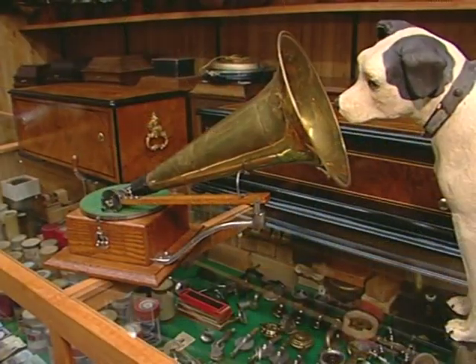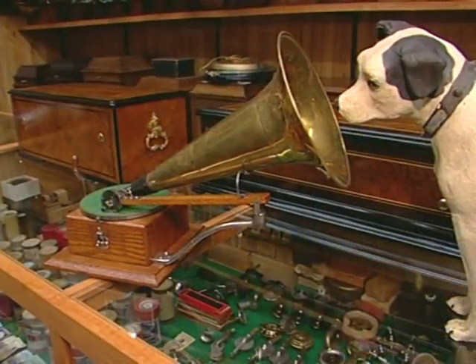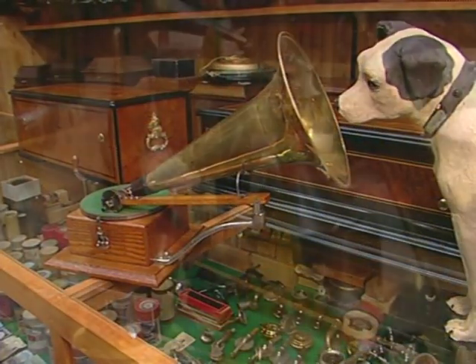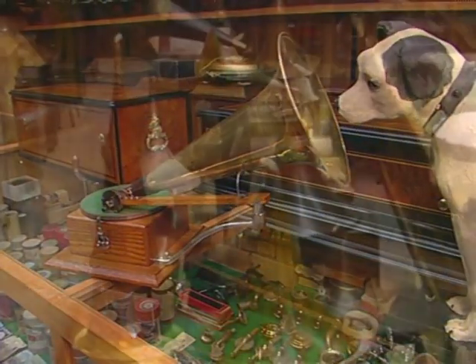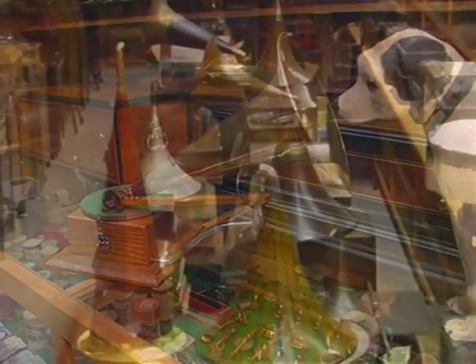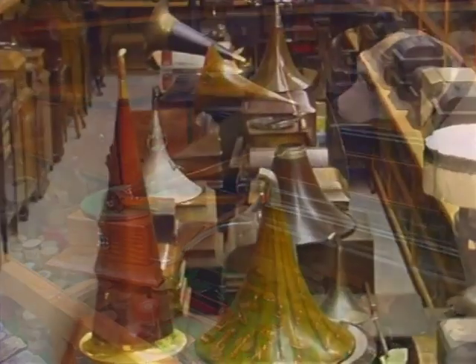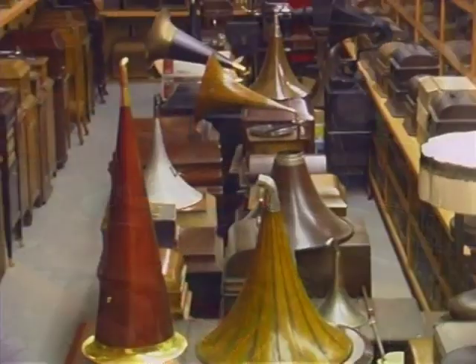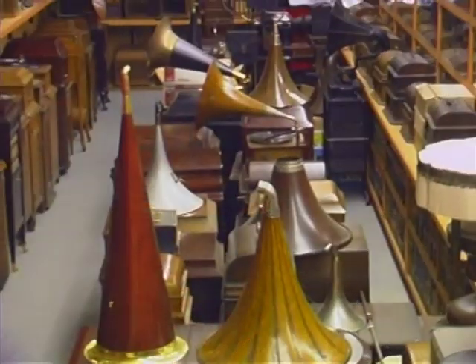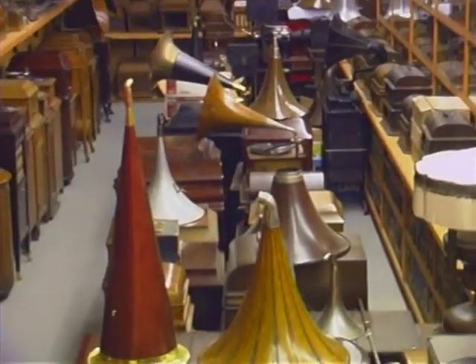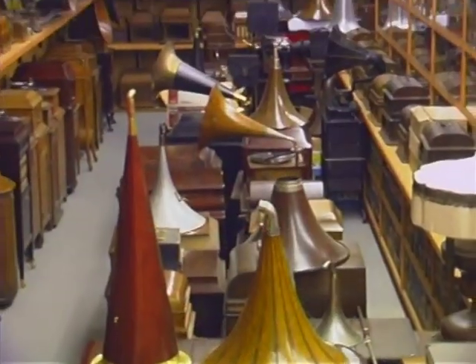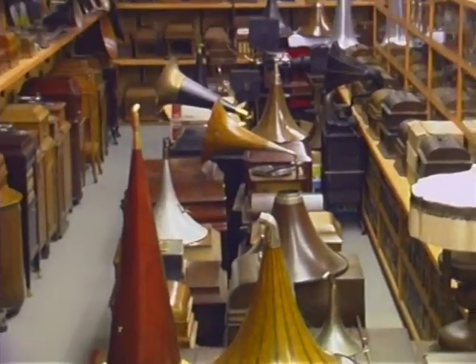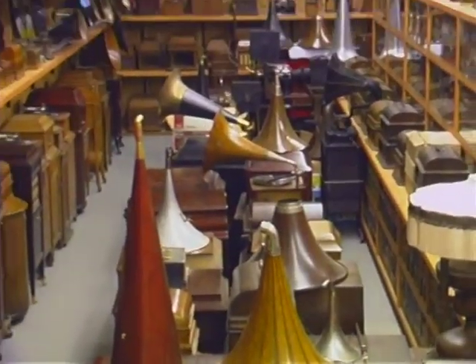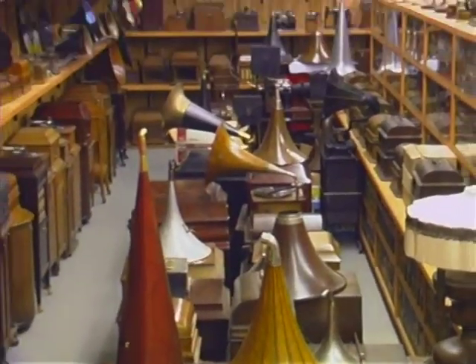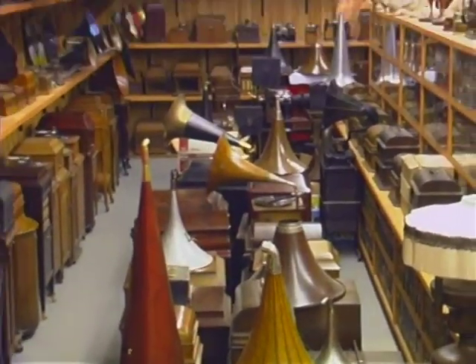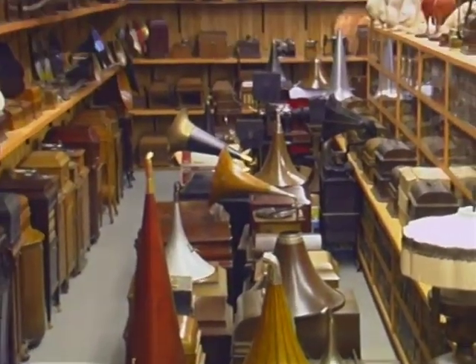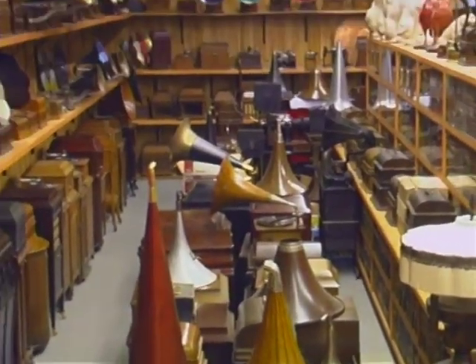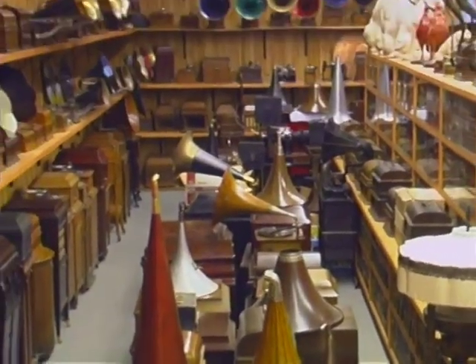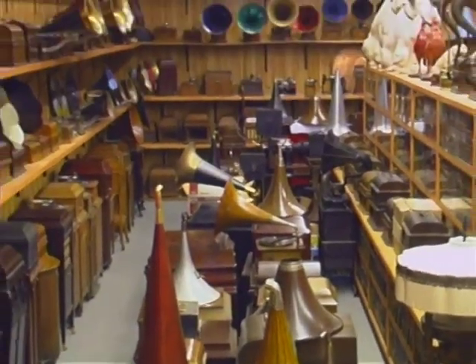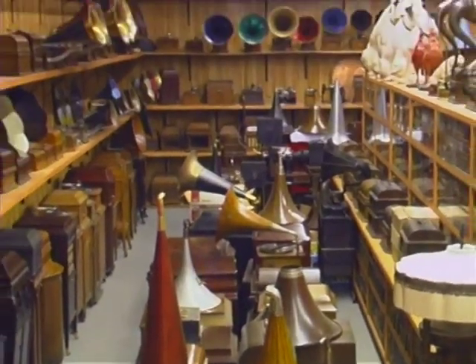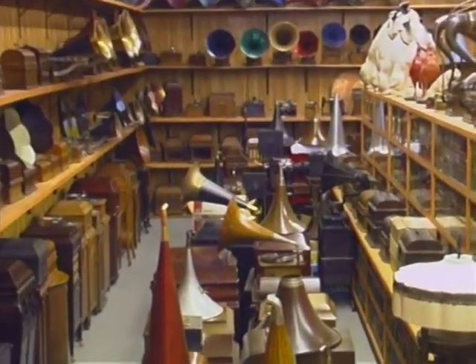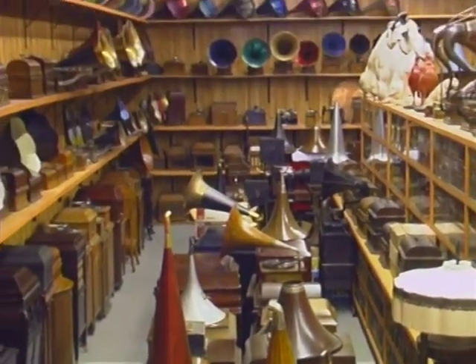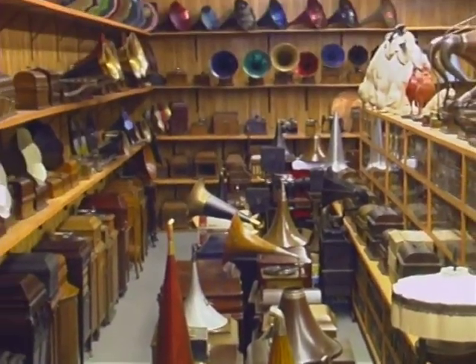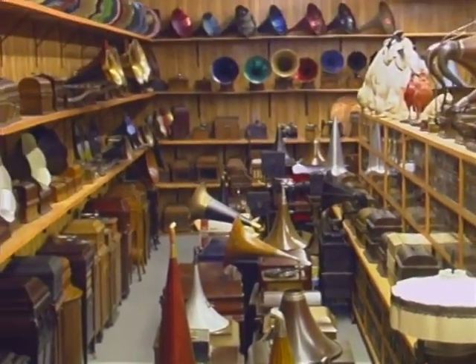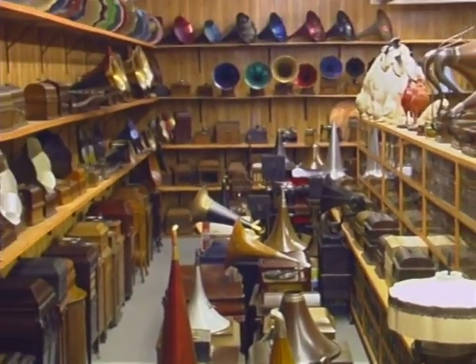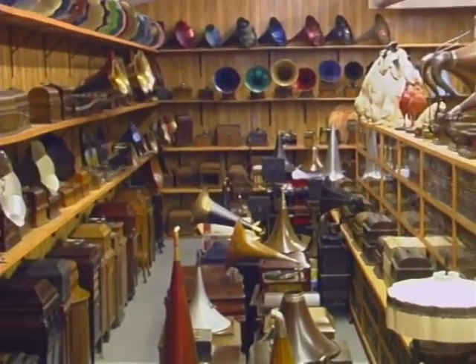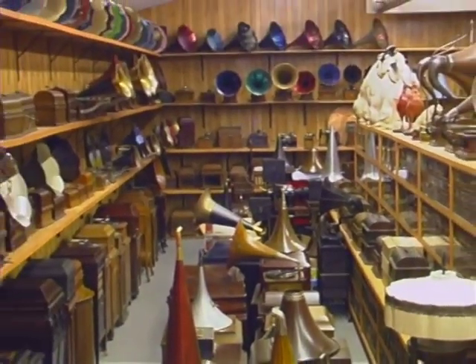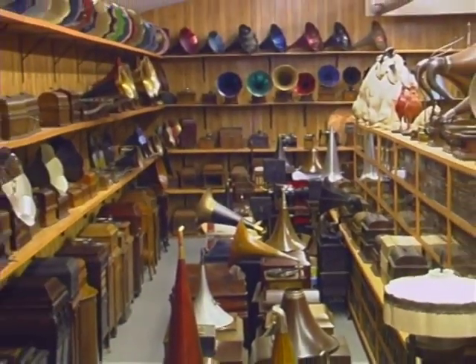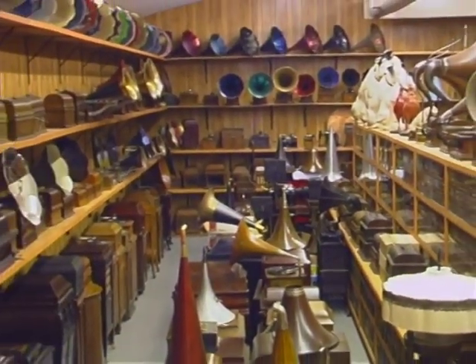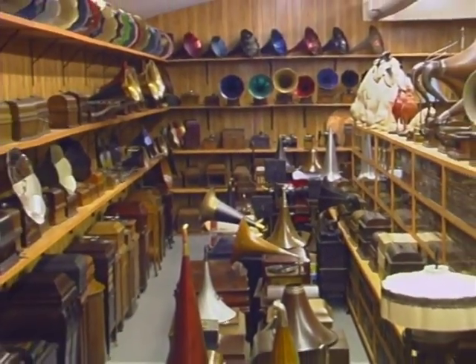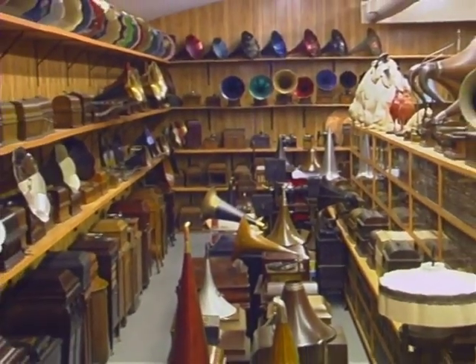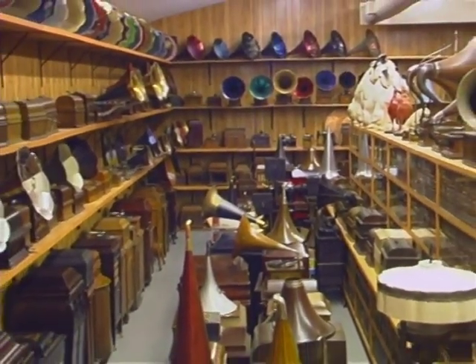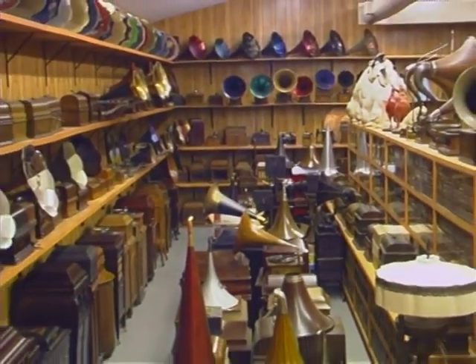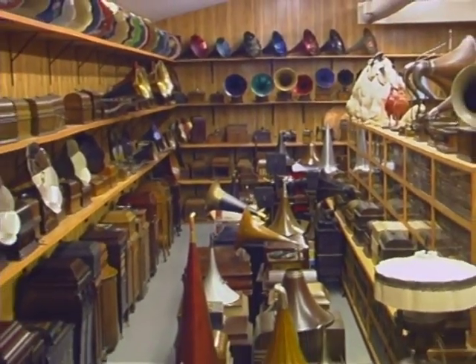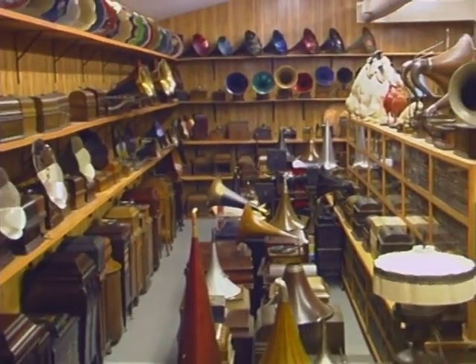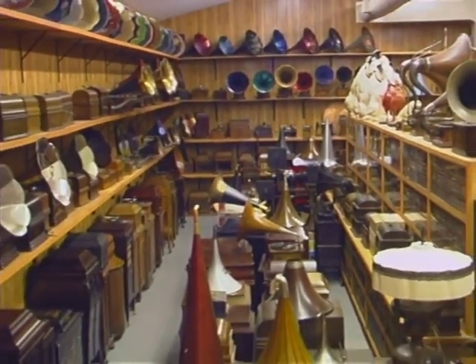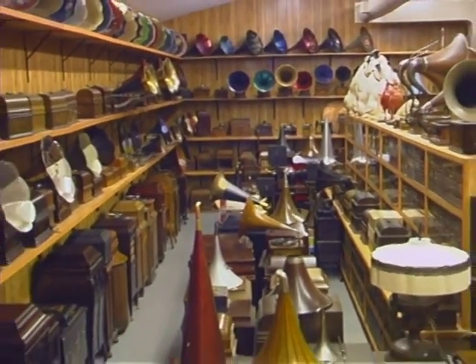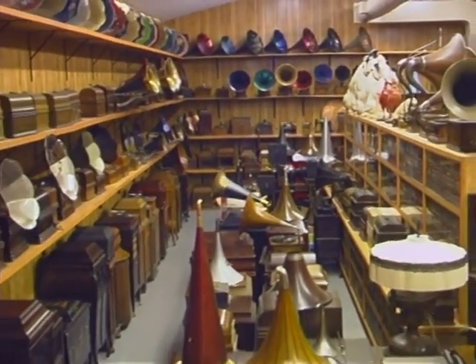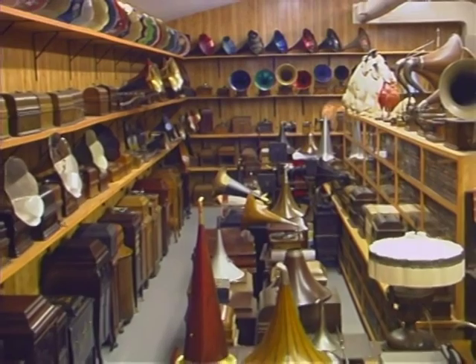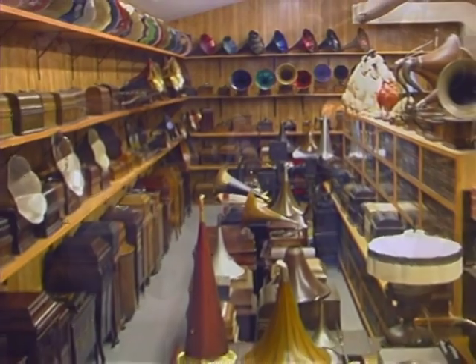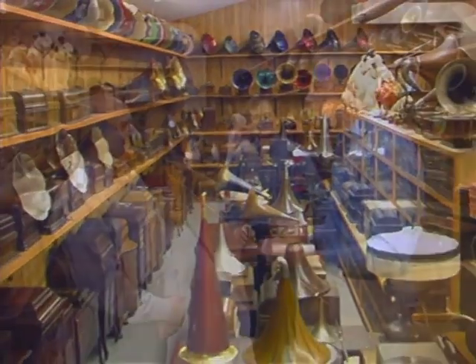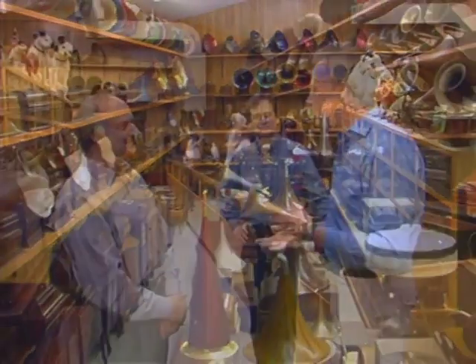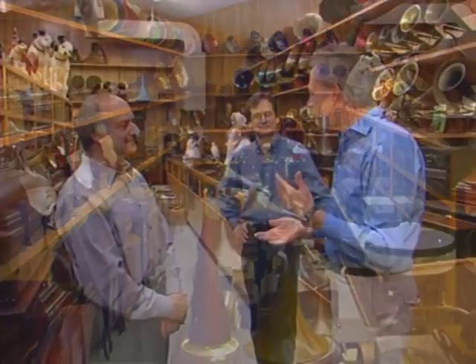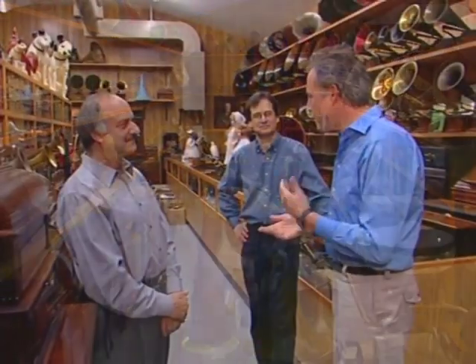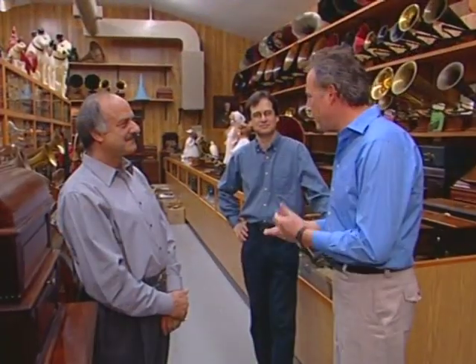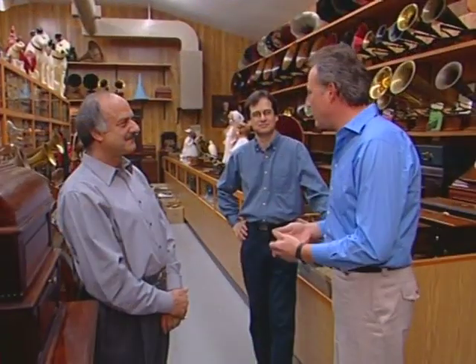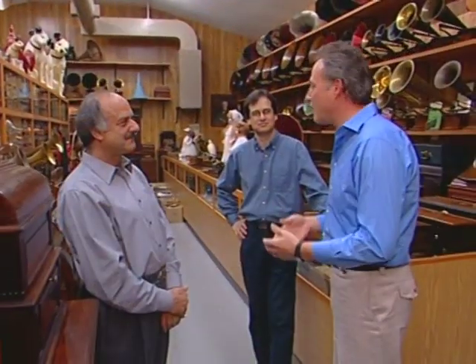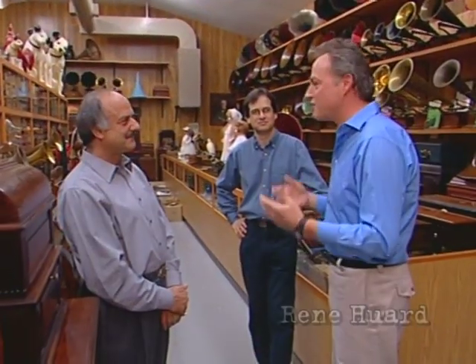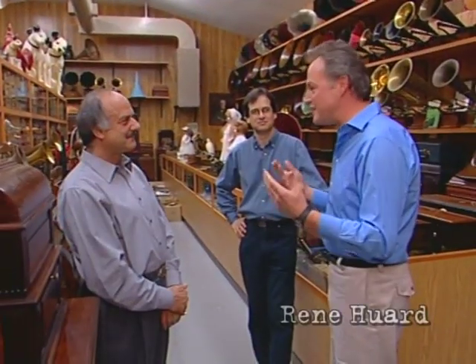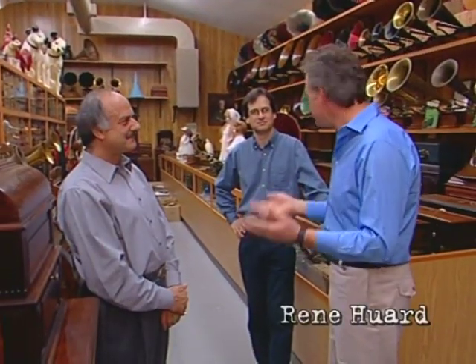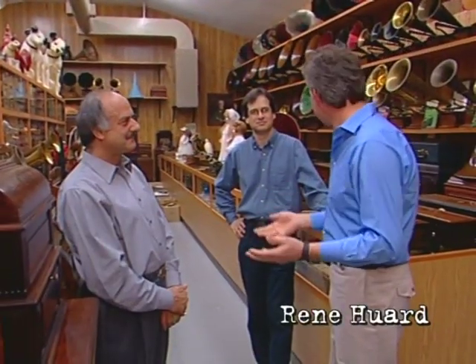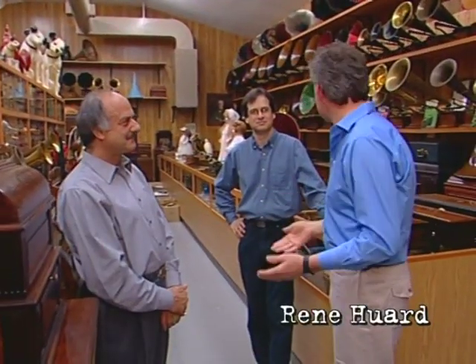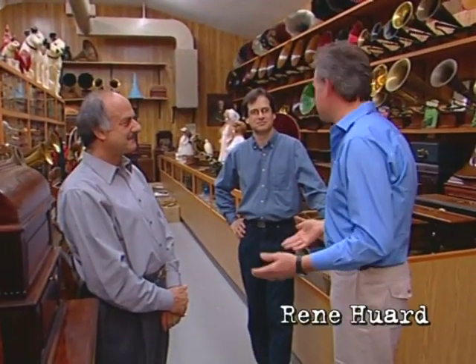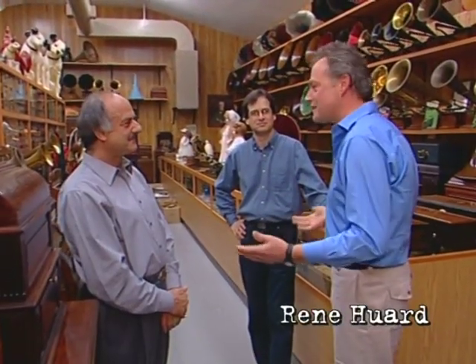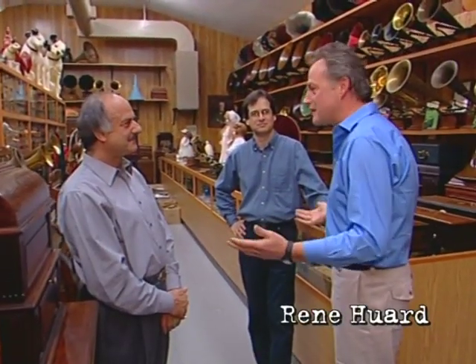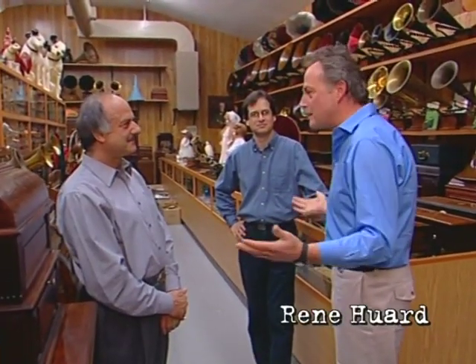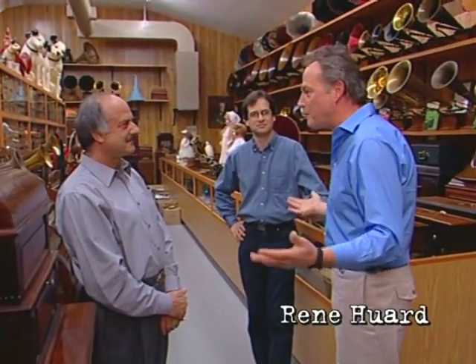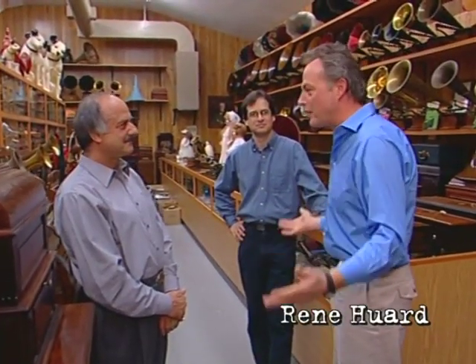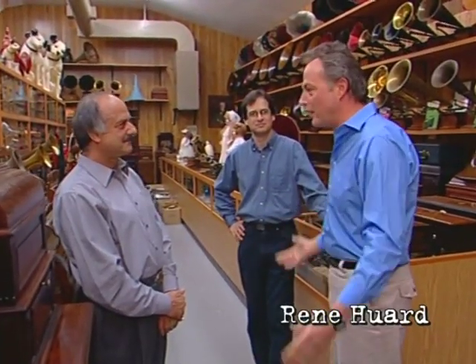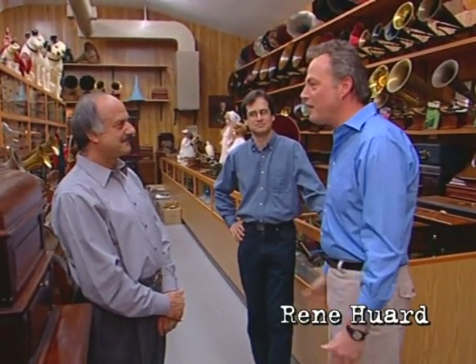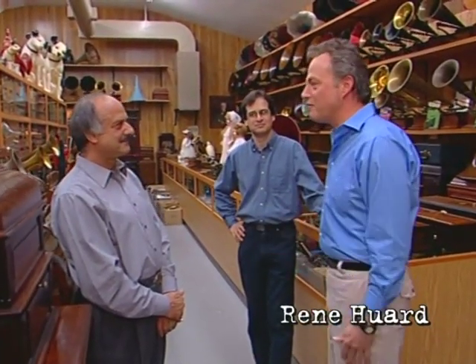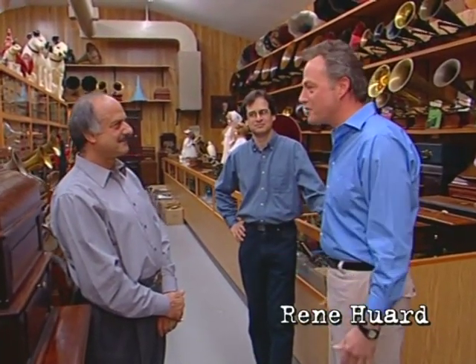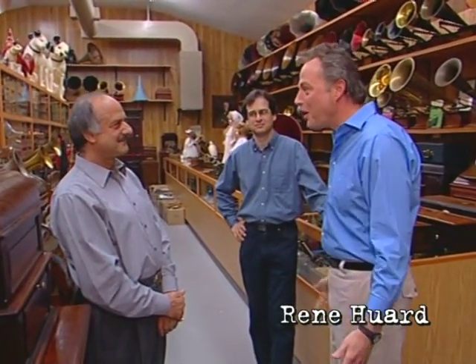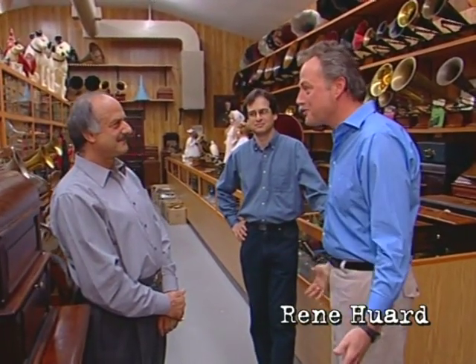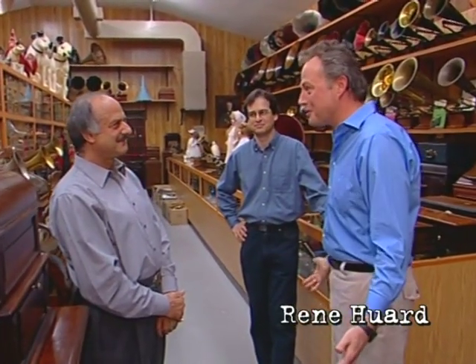I walked in the door, my jaw hit the floor. I've never seen this much recording equipment, phonographs, discs in my life. It's awesome.